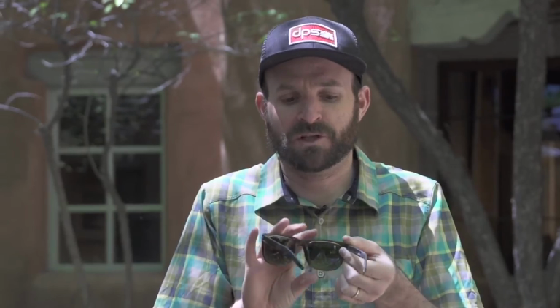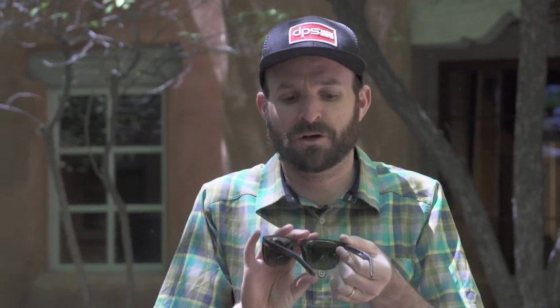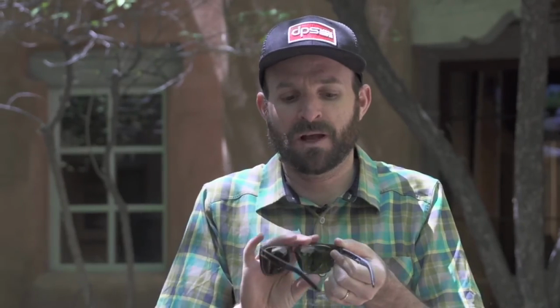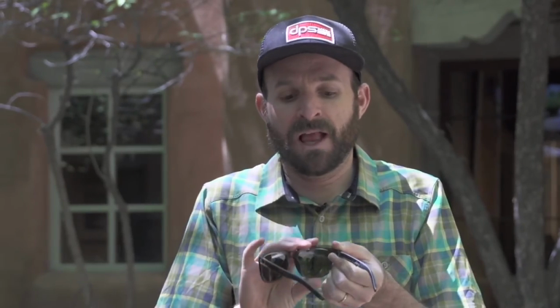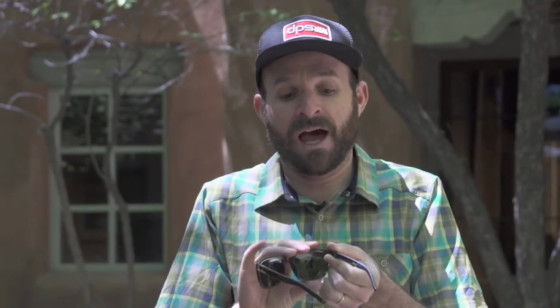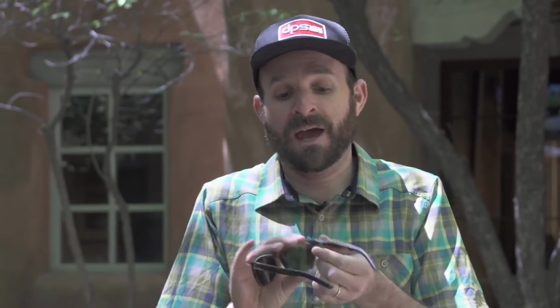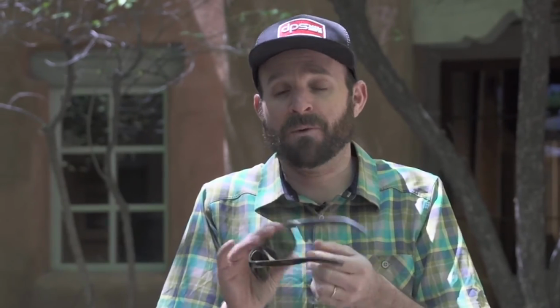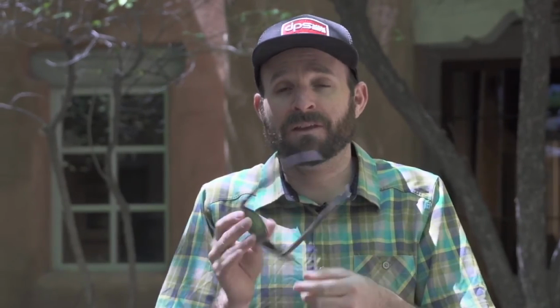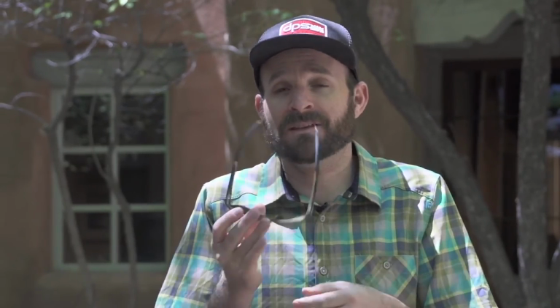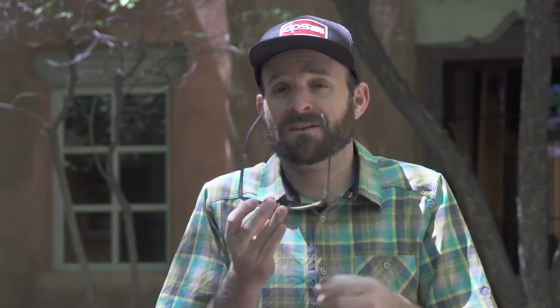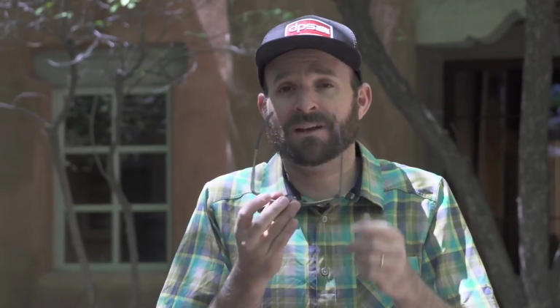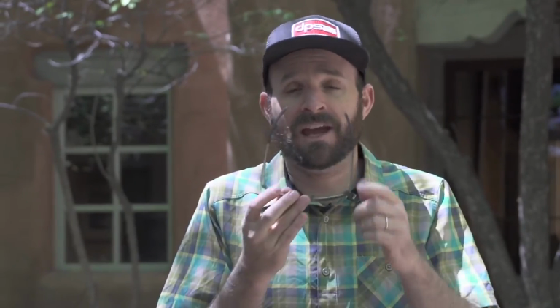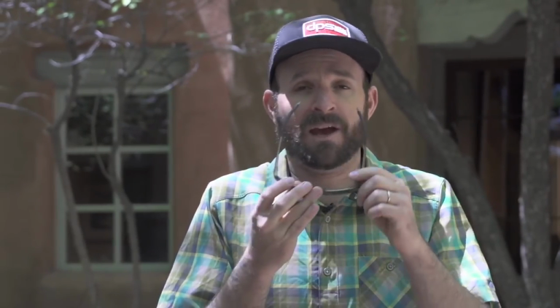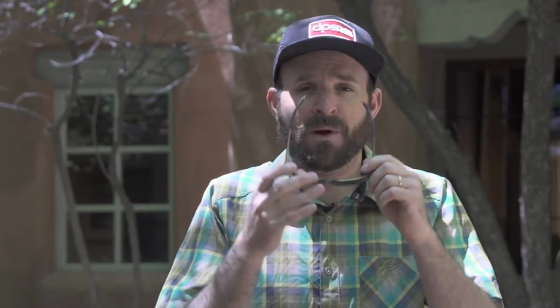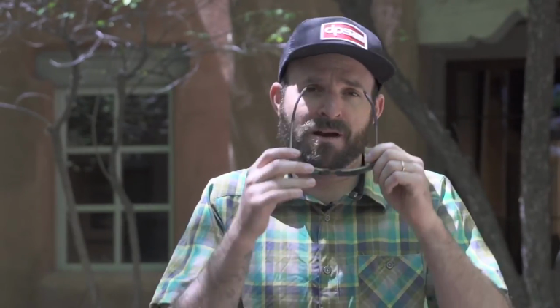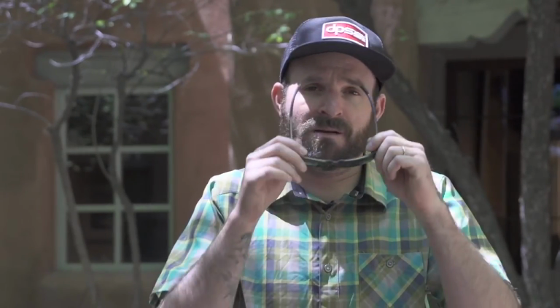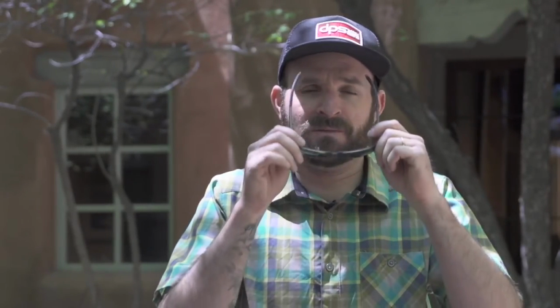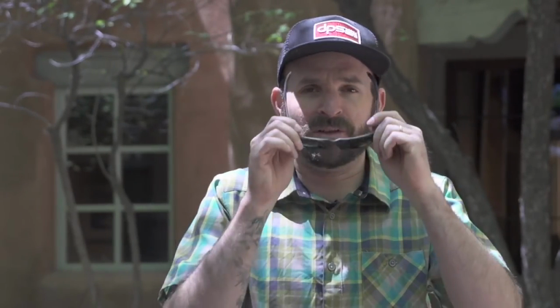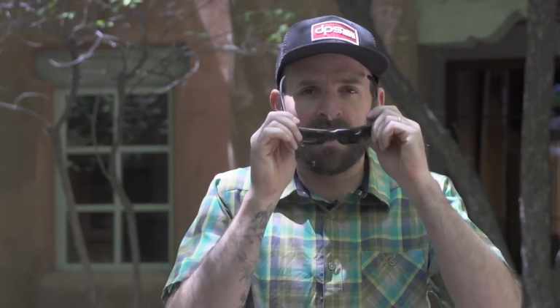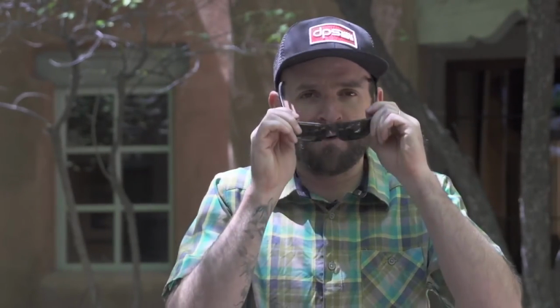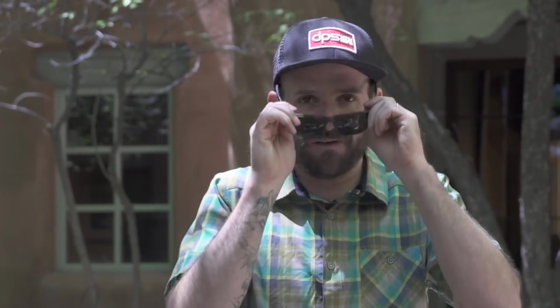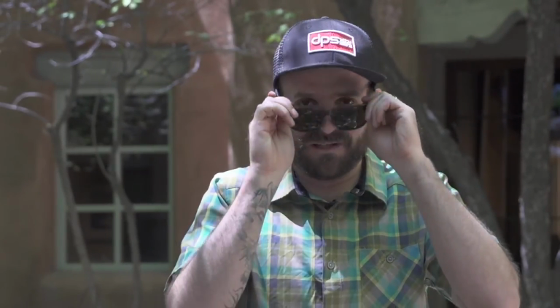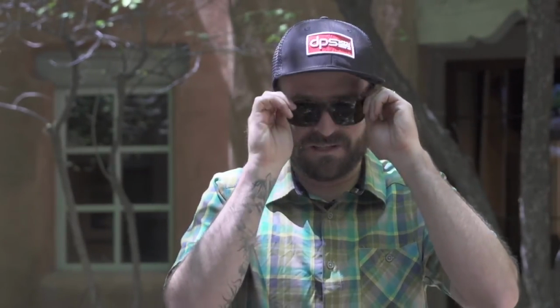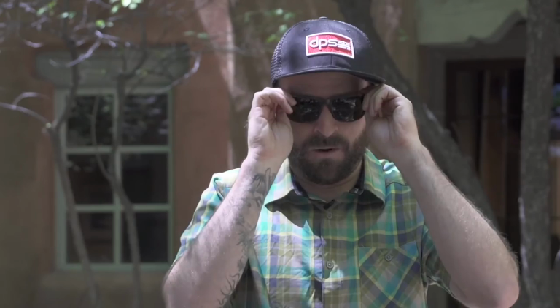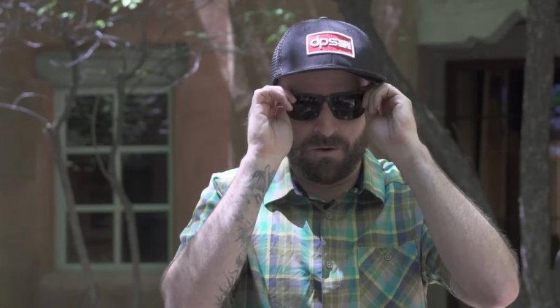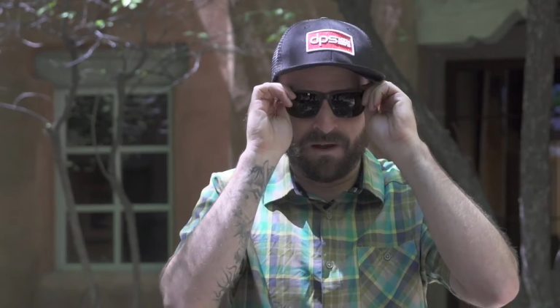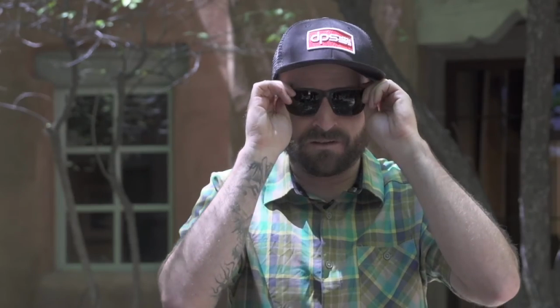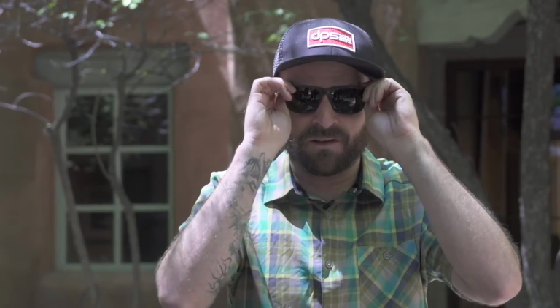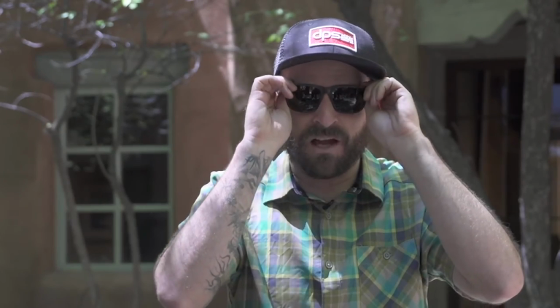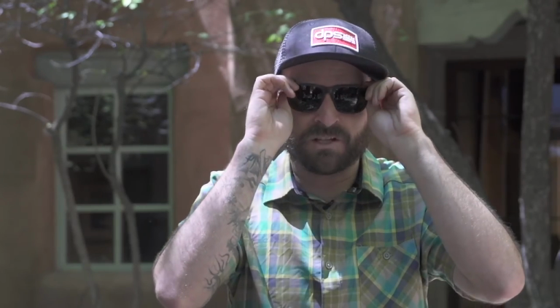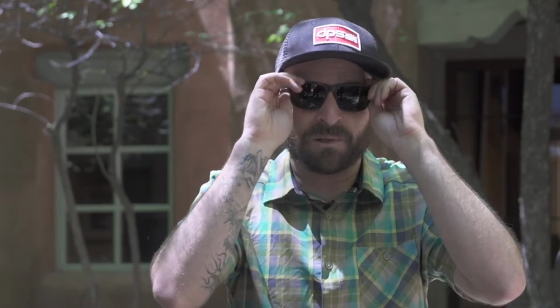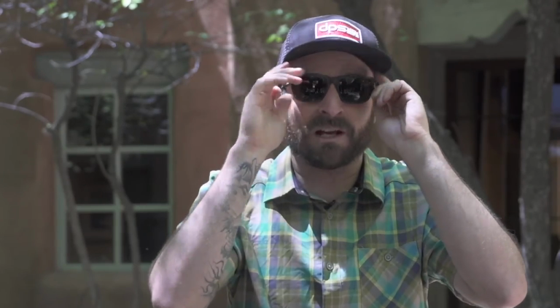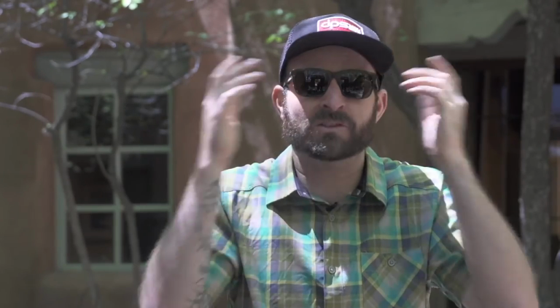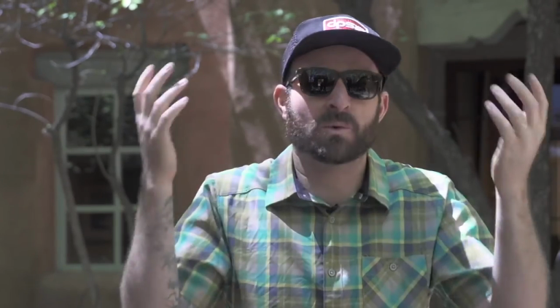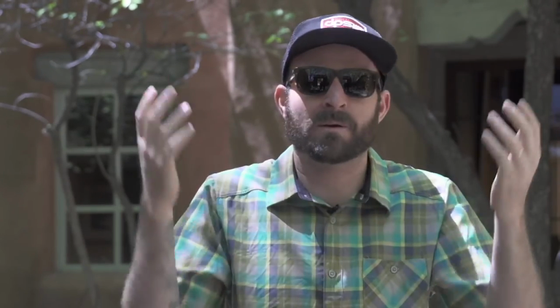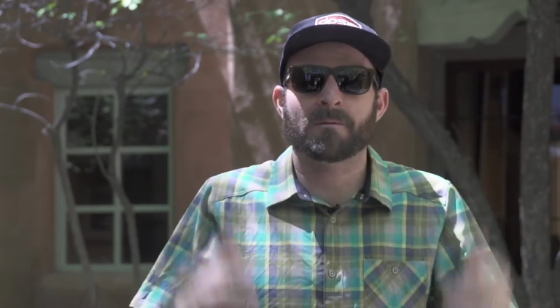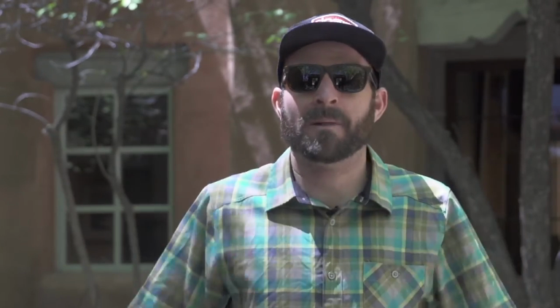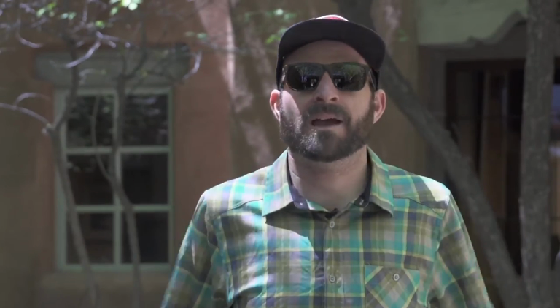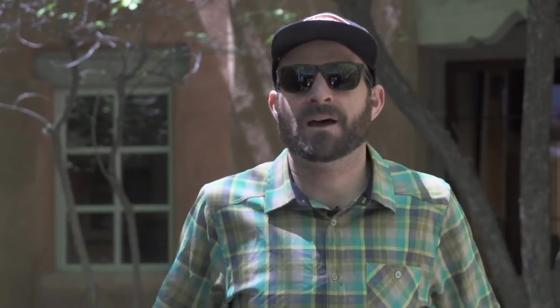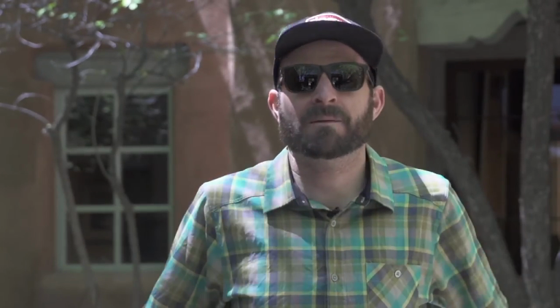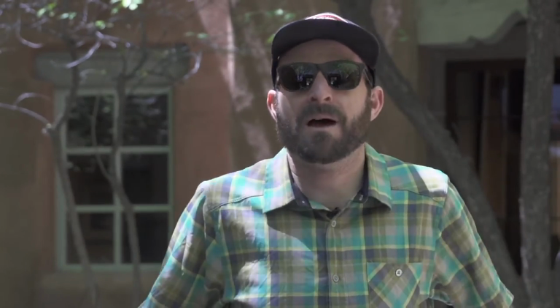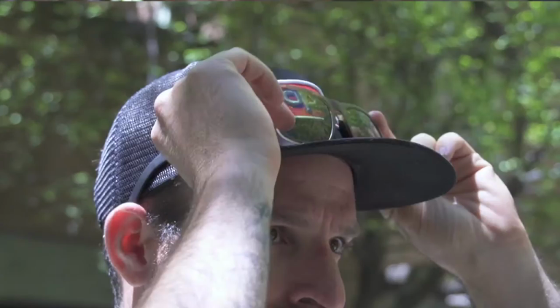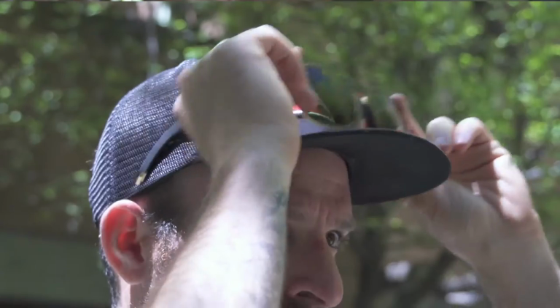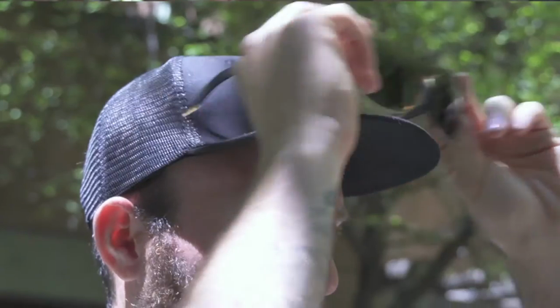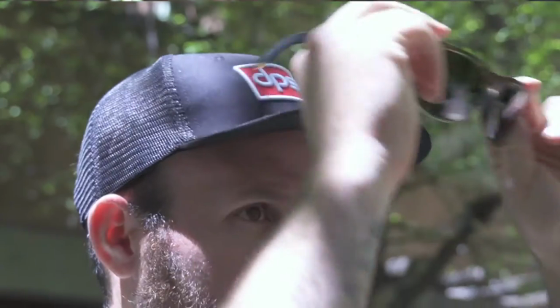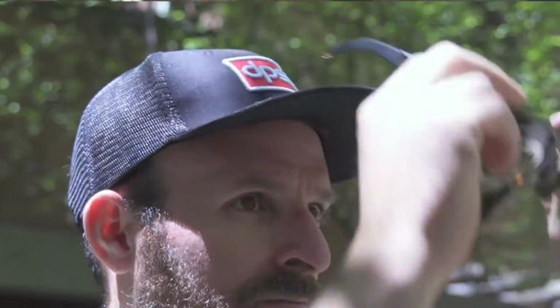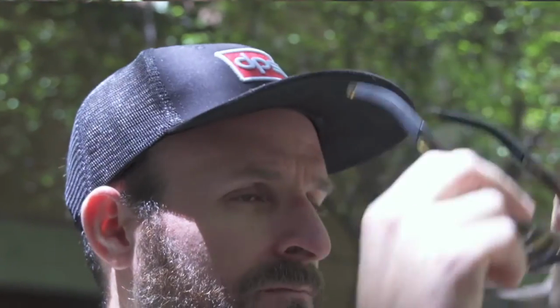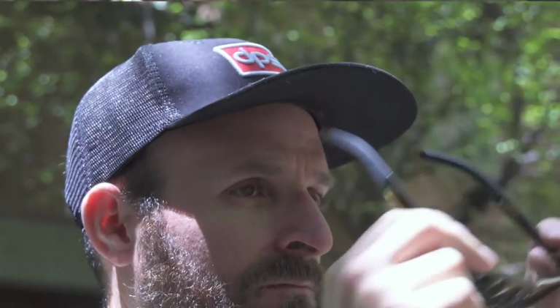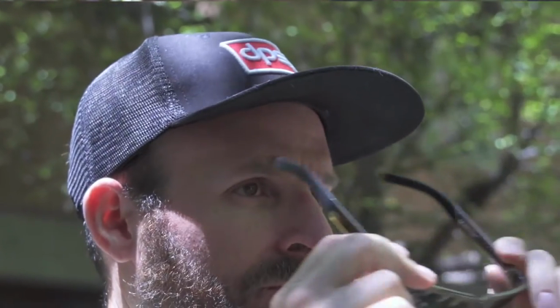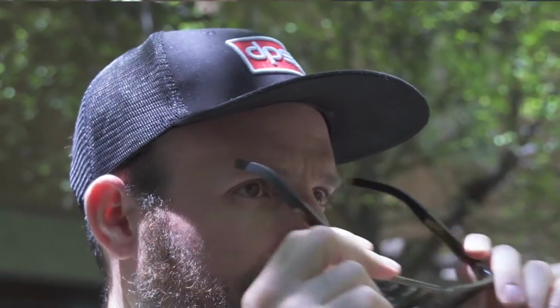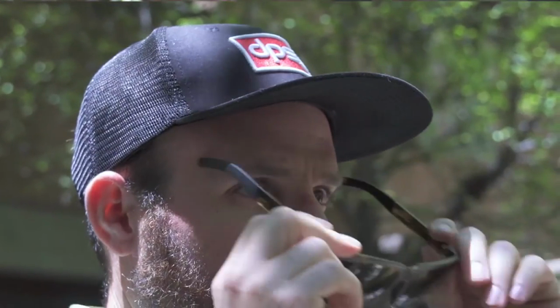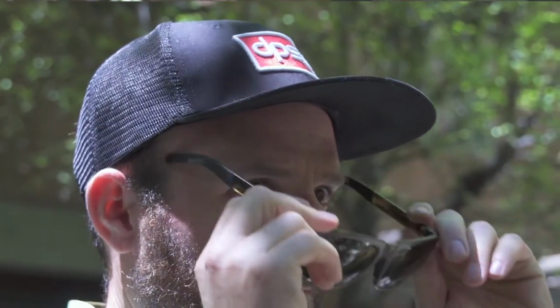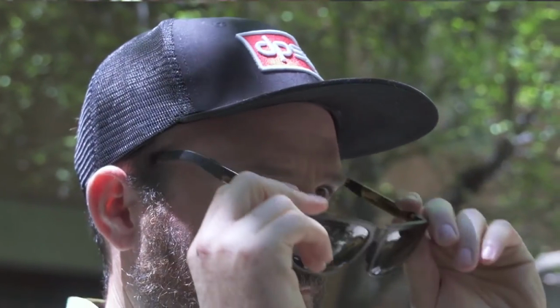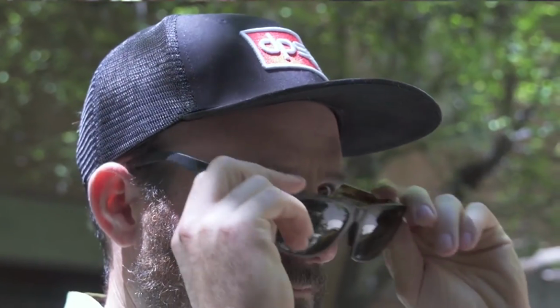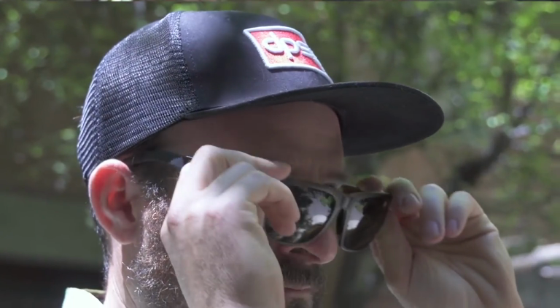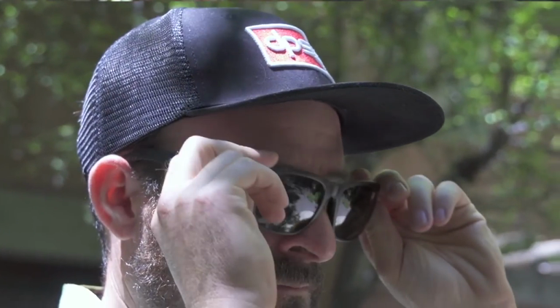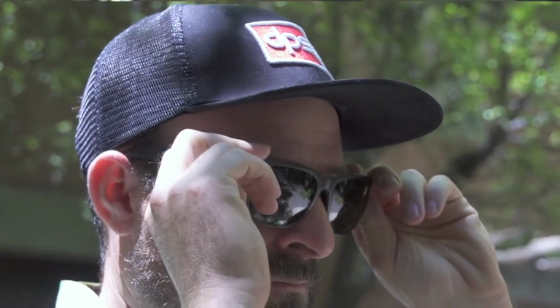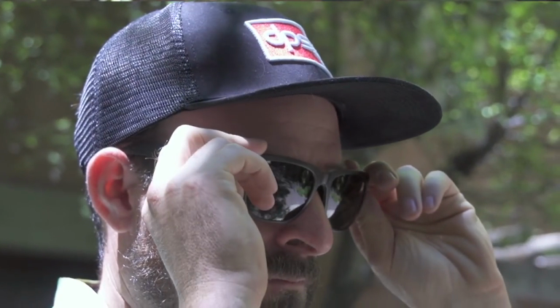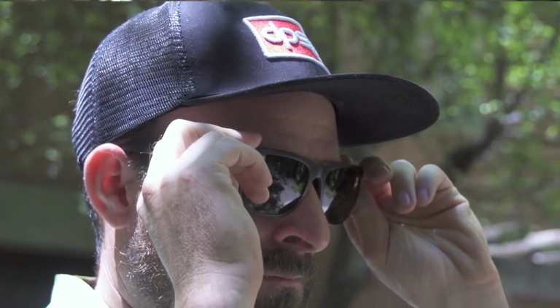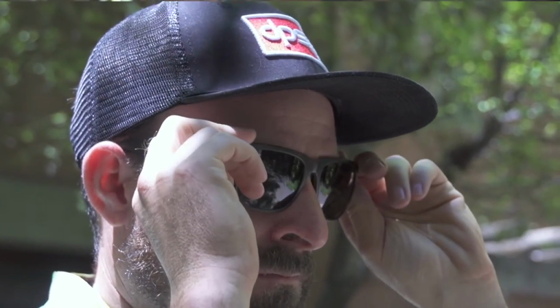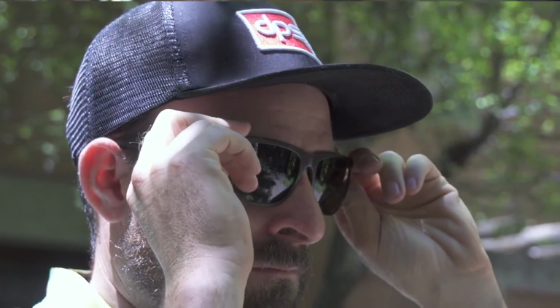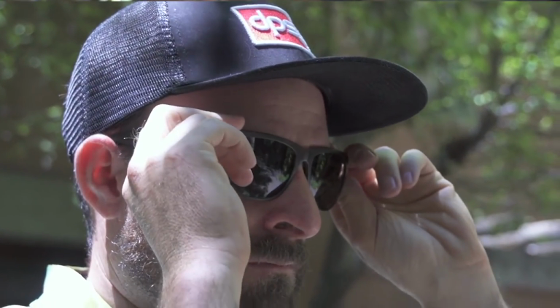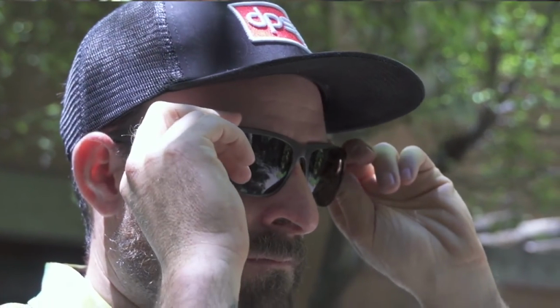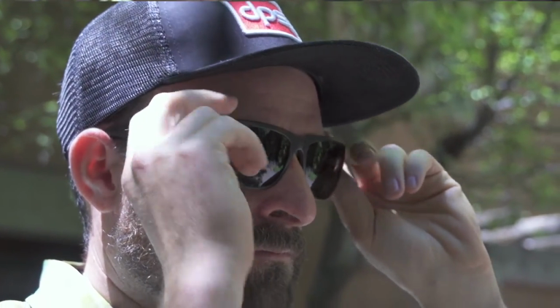I wear these every day. I wear them to the office, I wear them out to lunch, but I also wear them on a mountain bike ride in the afternoon. Super-duper functional.